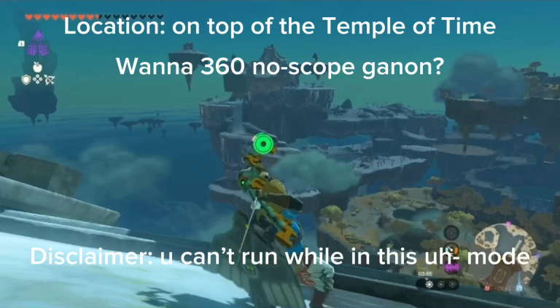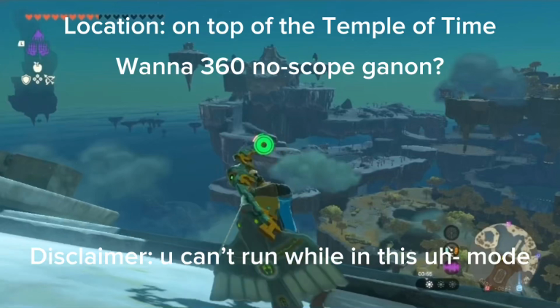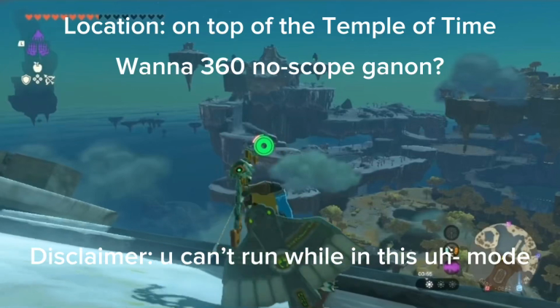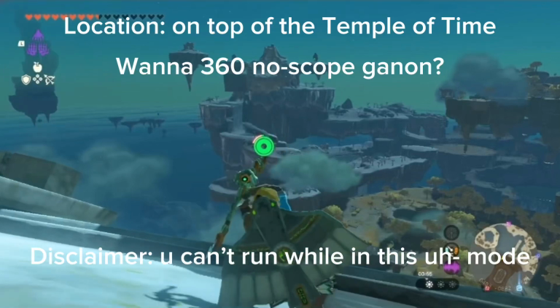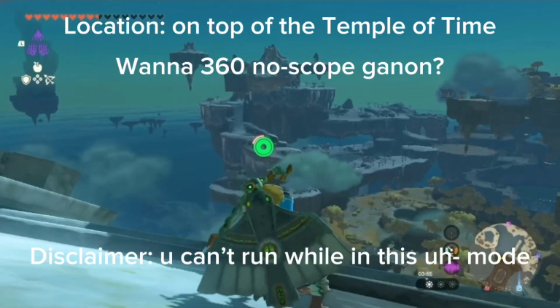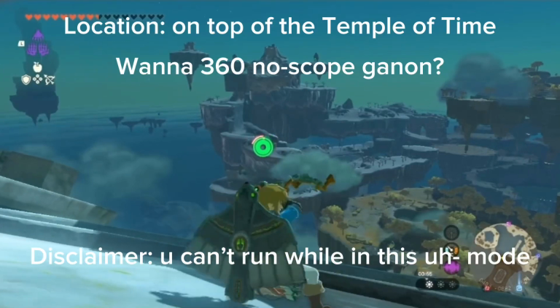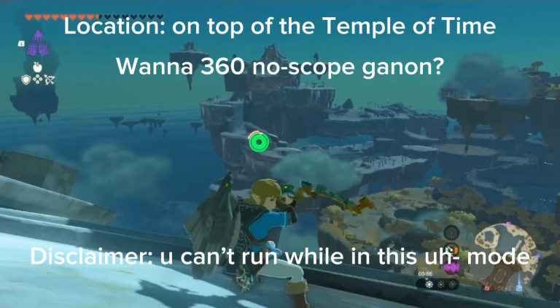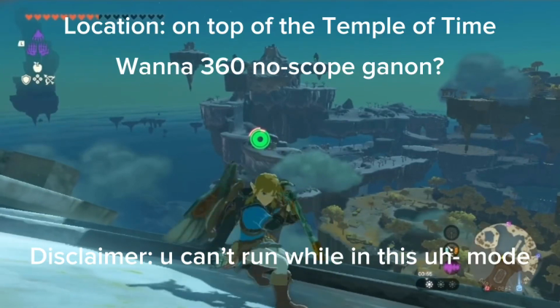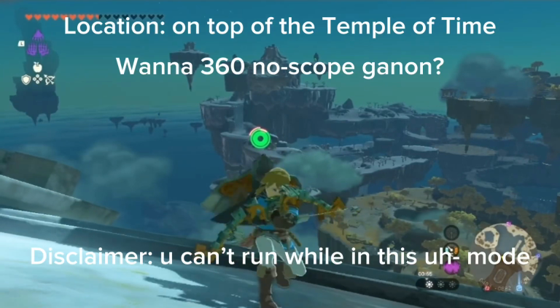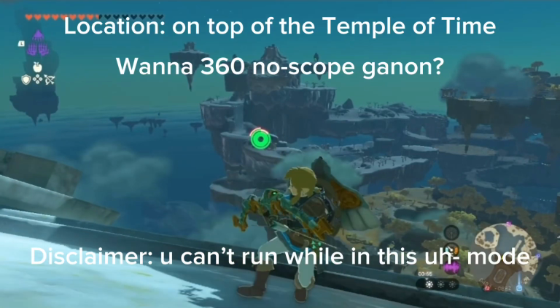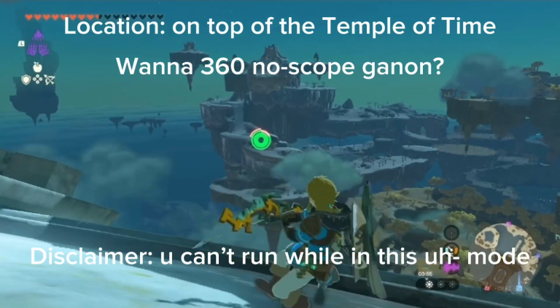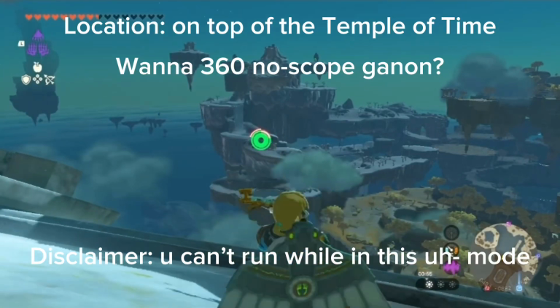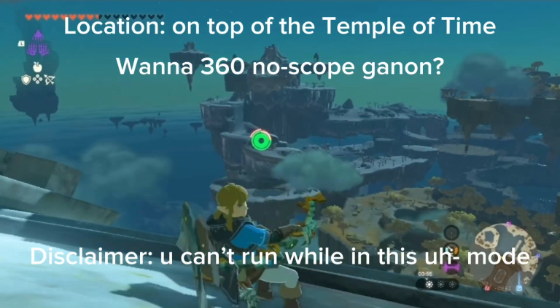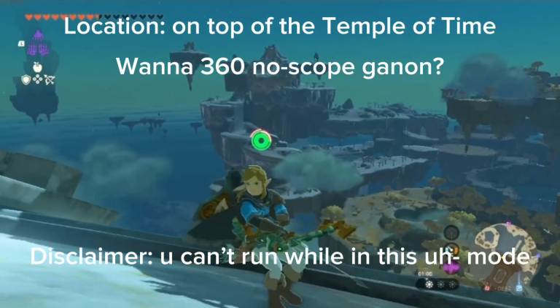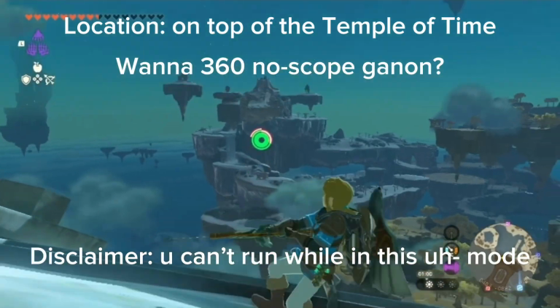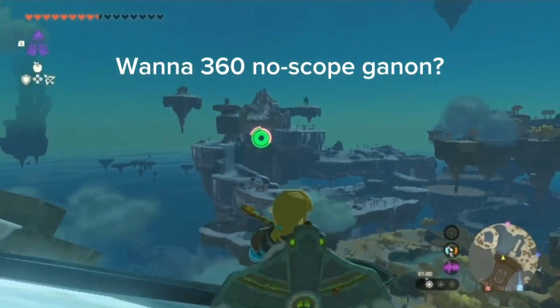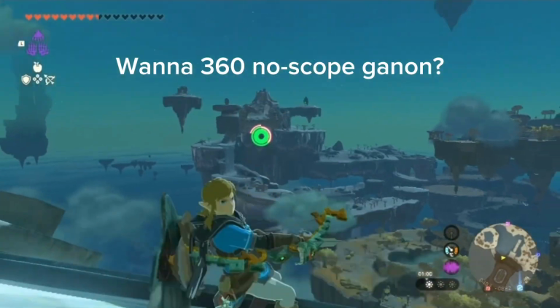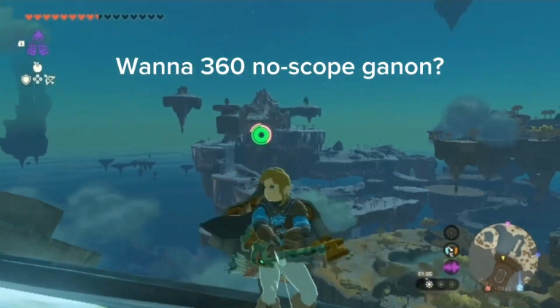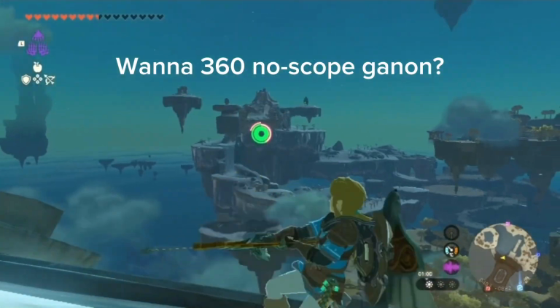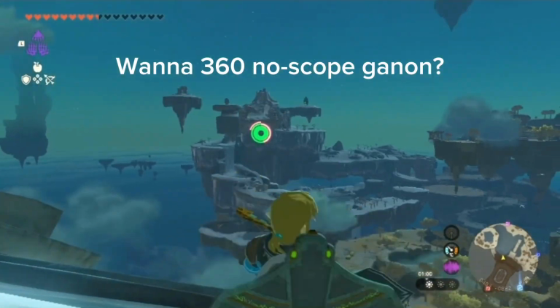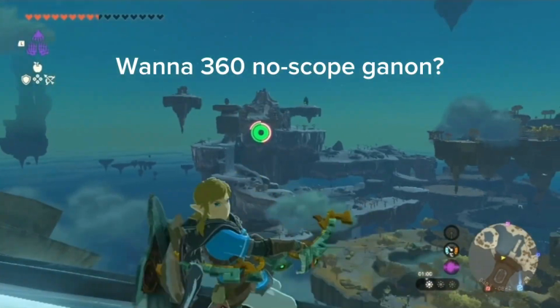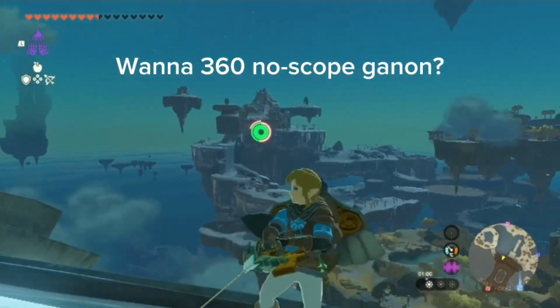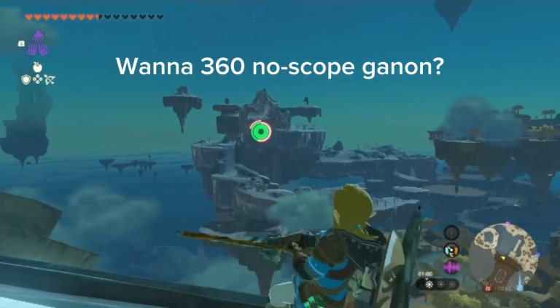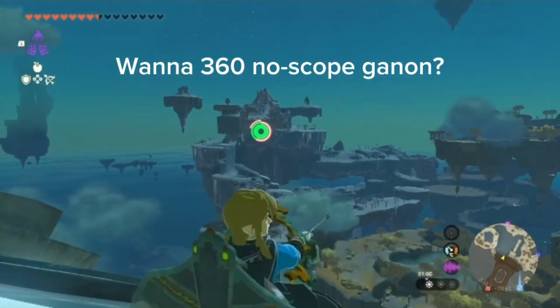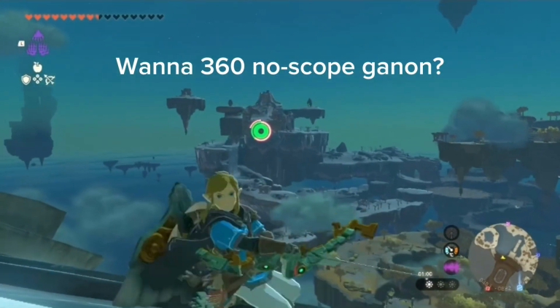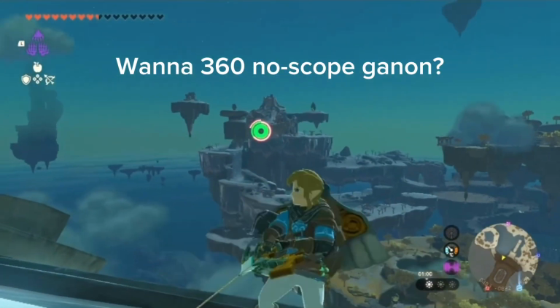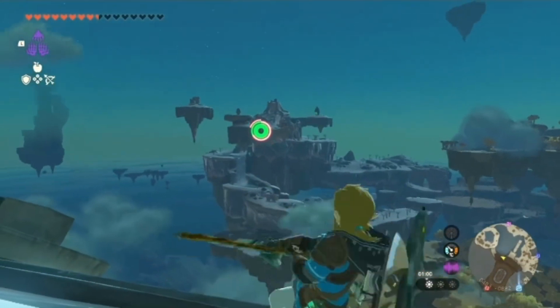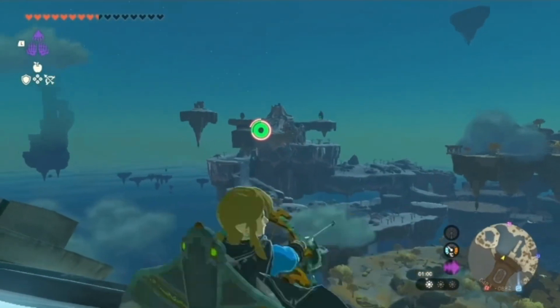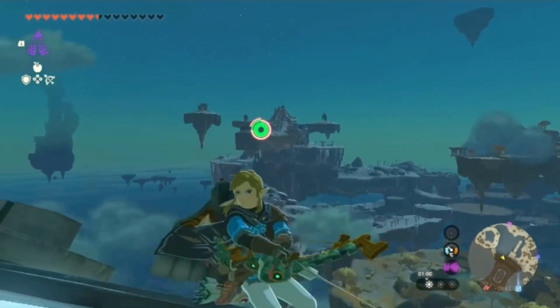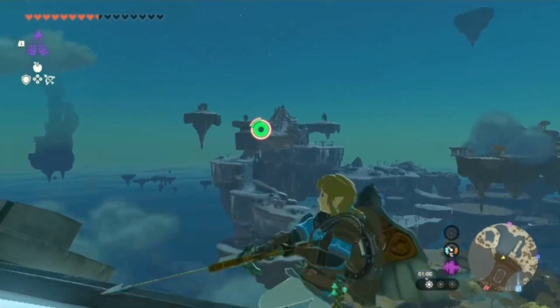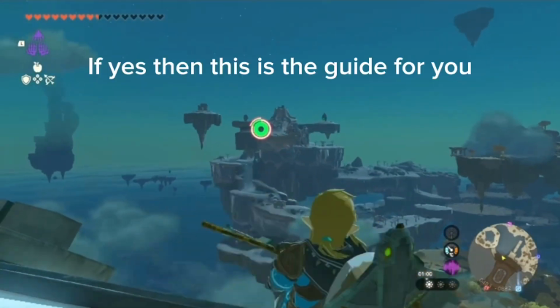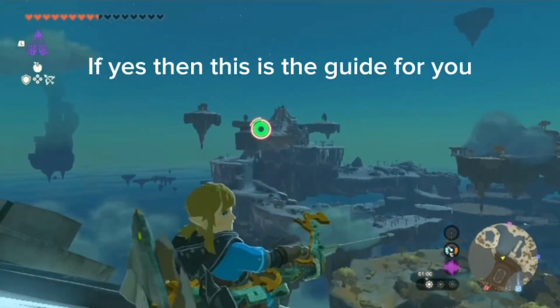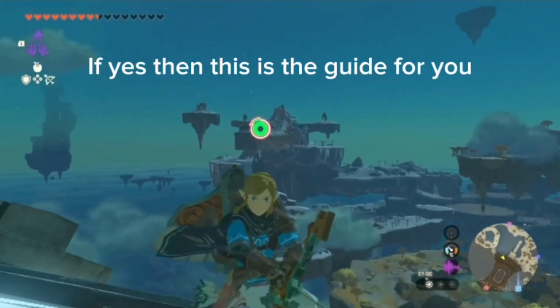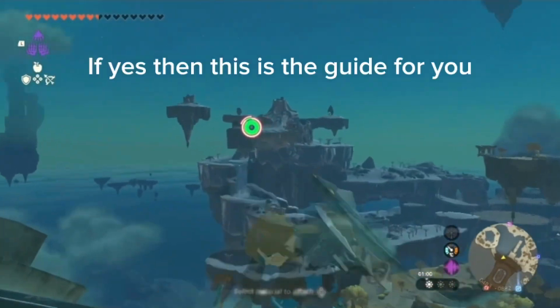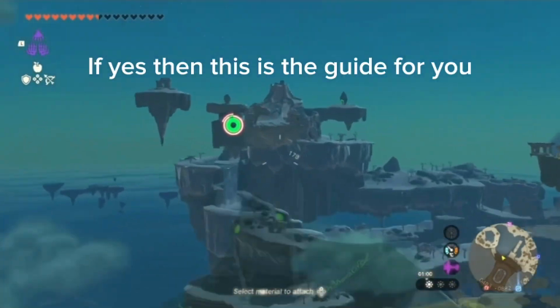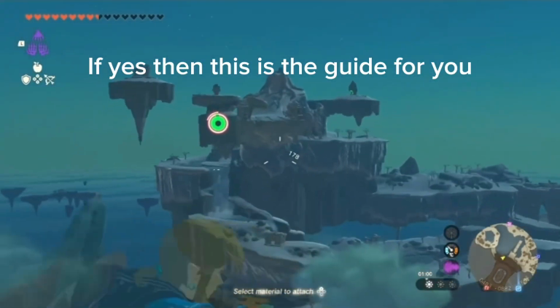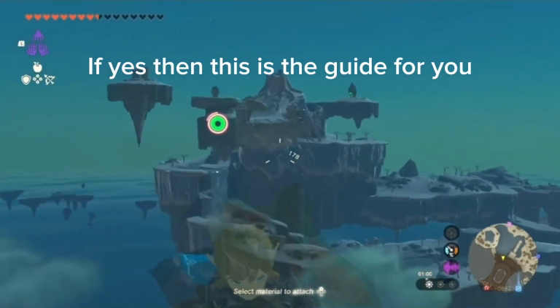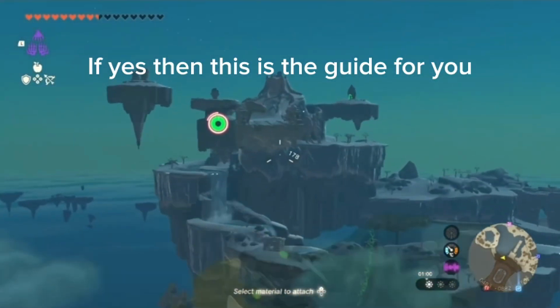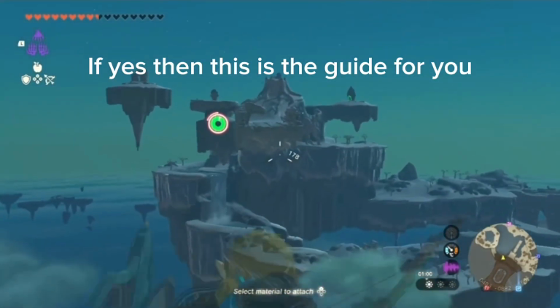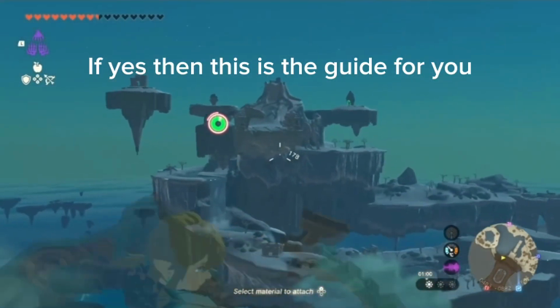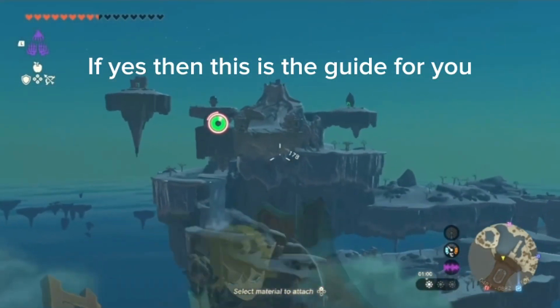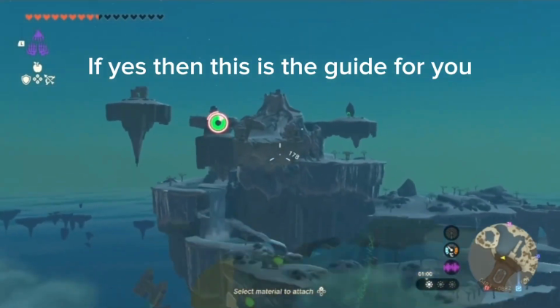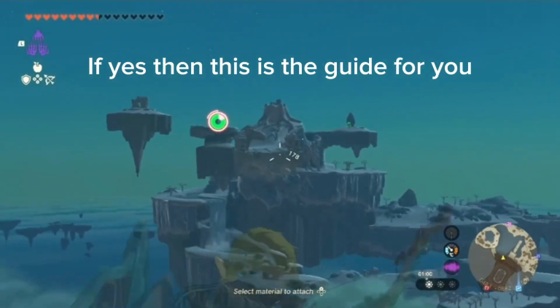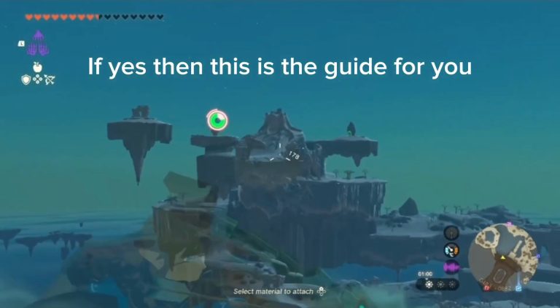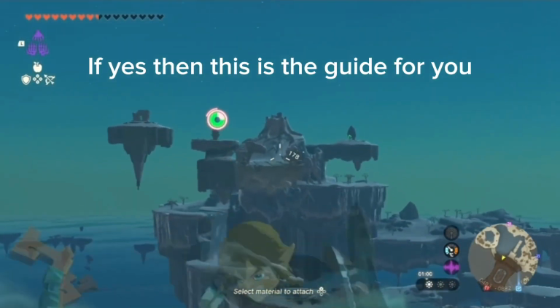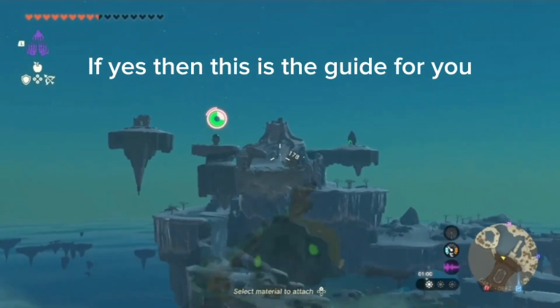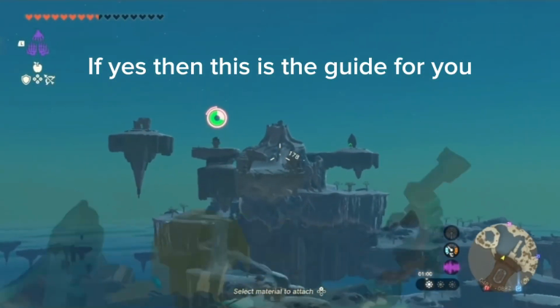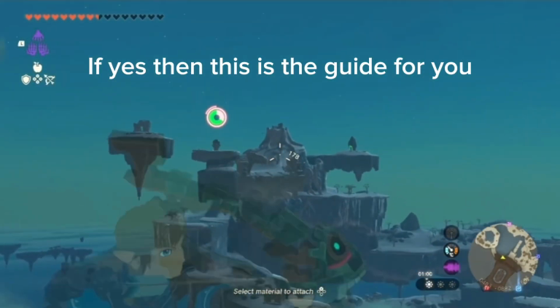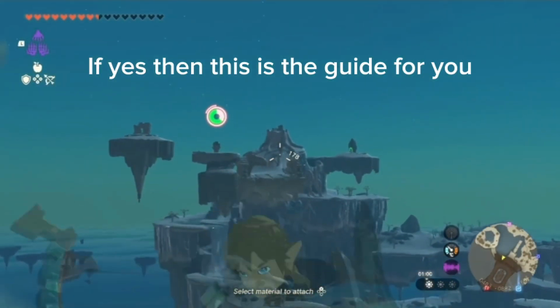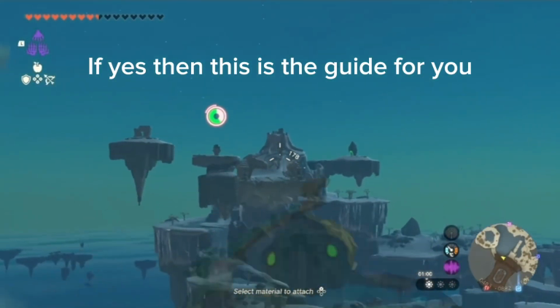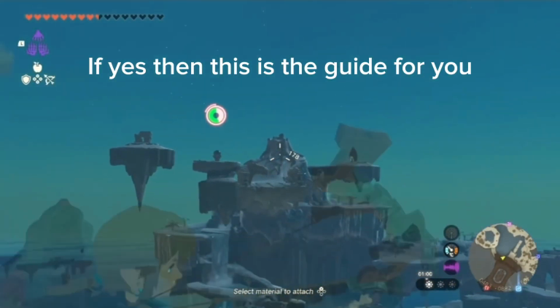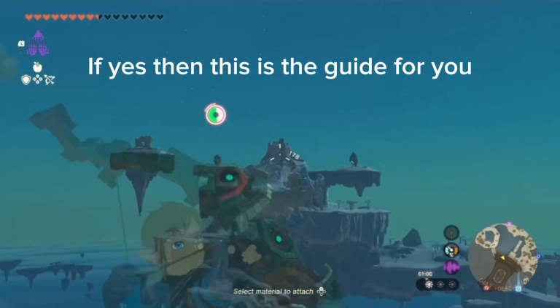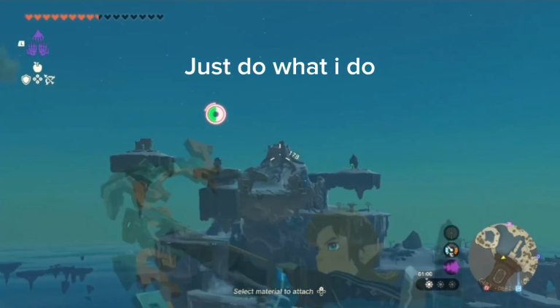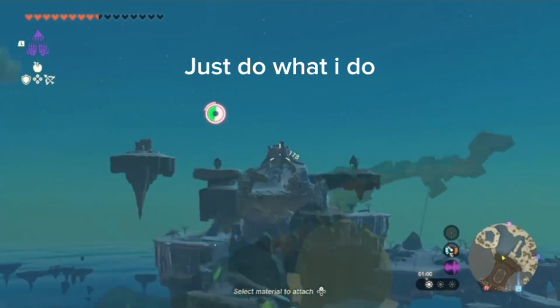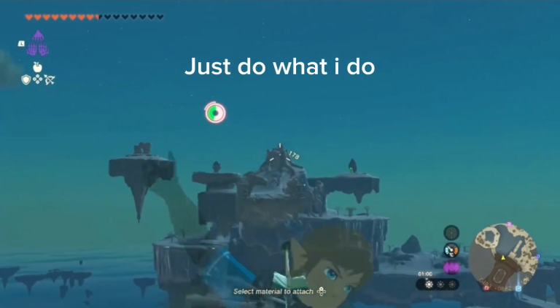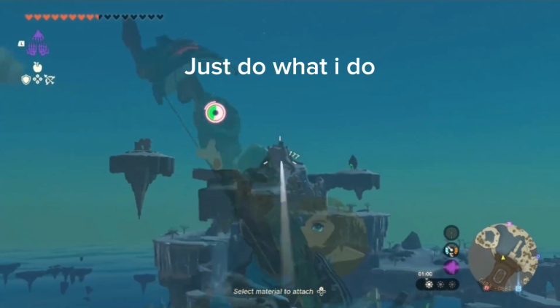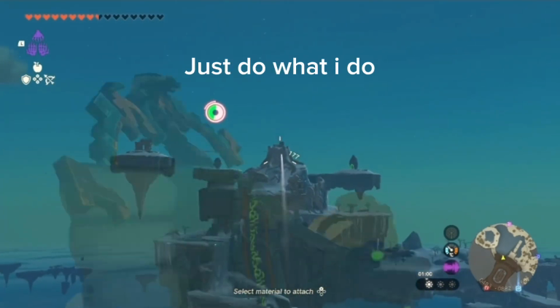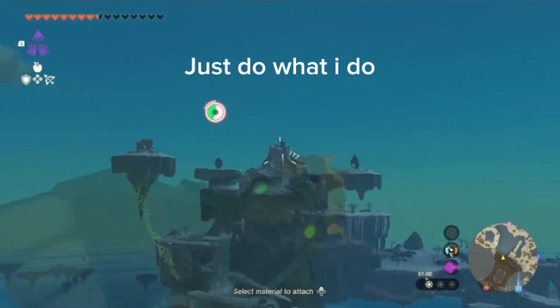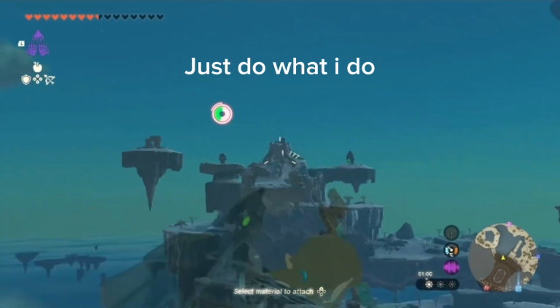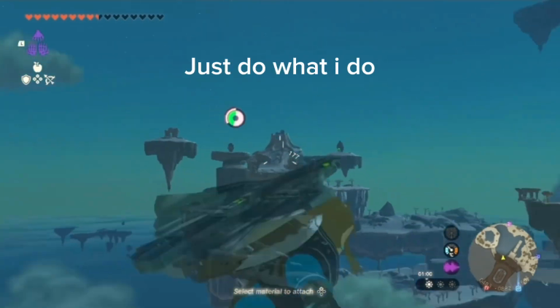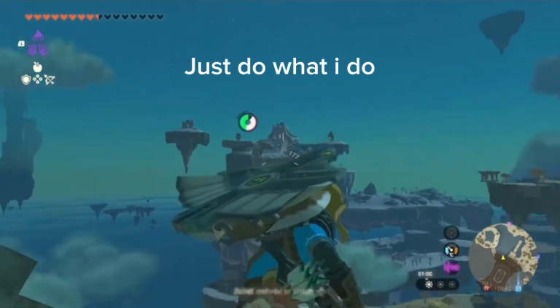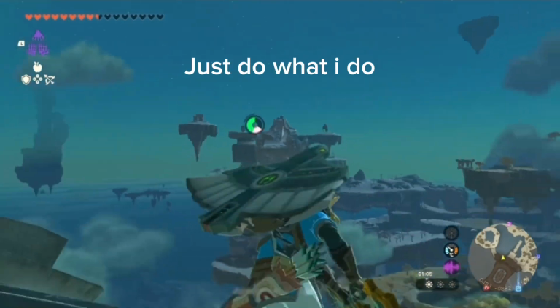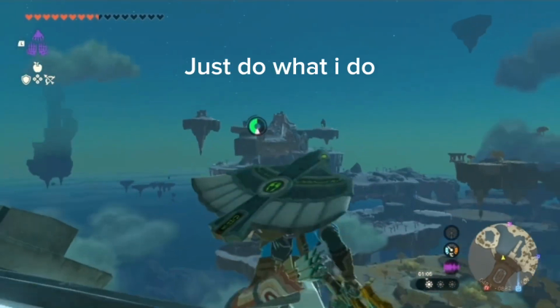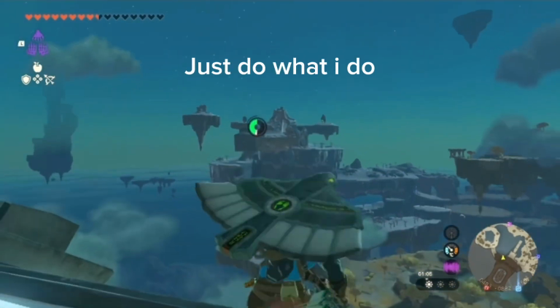Want a 360 no-scope Ganon? If yes, then this is the guide for you. Just do what I do.